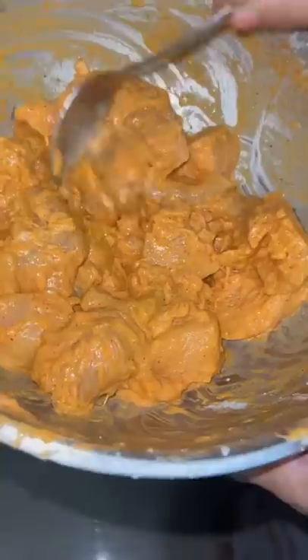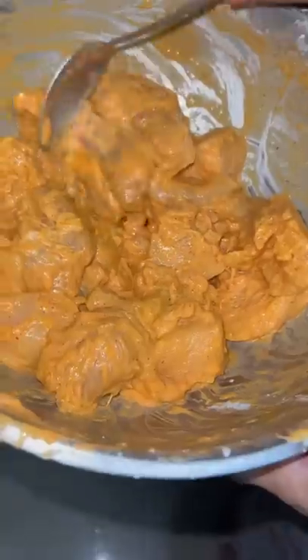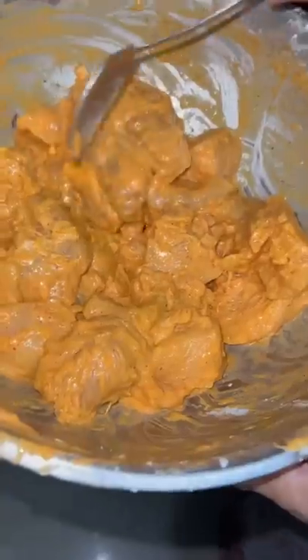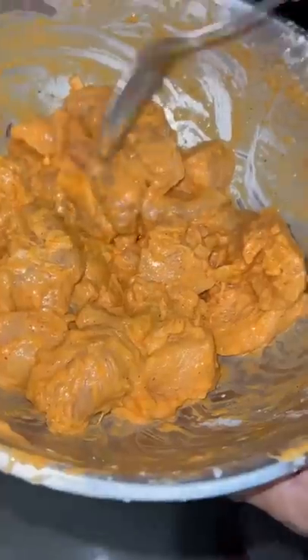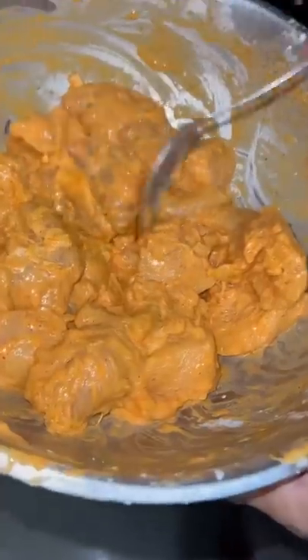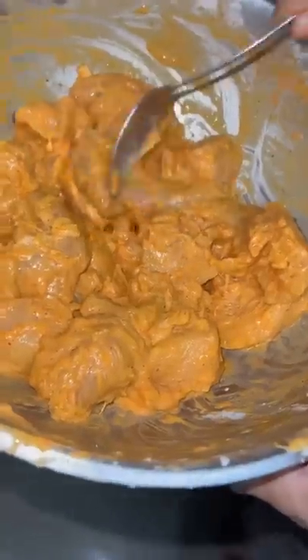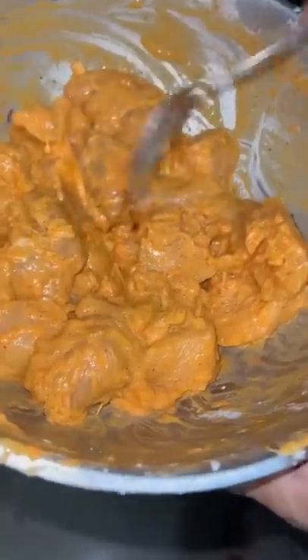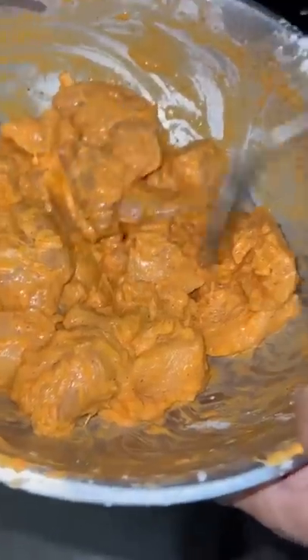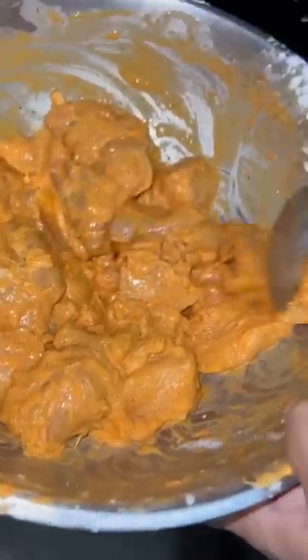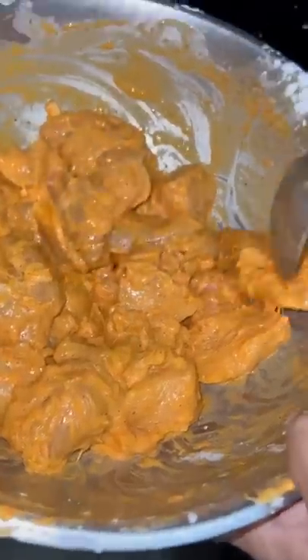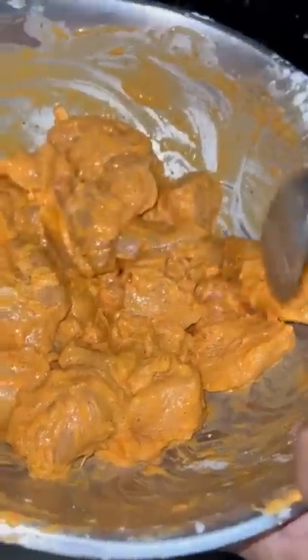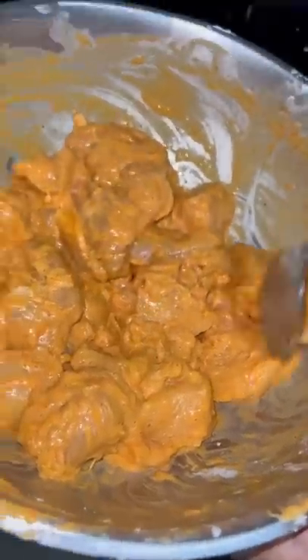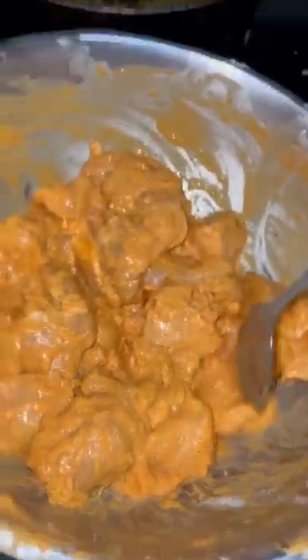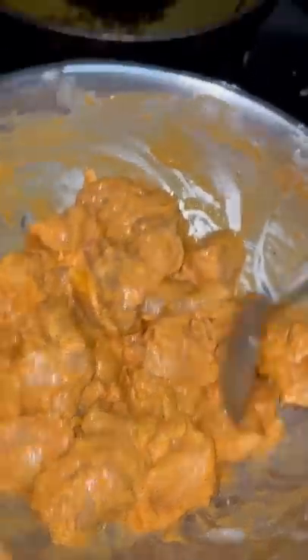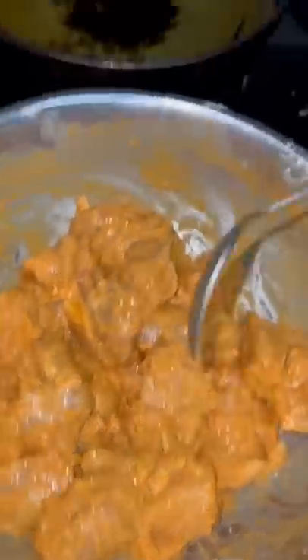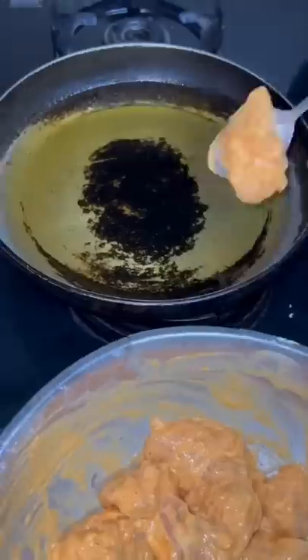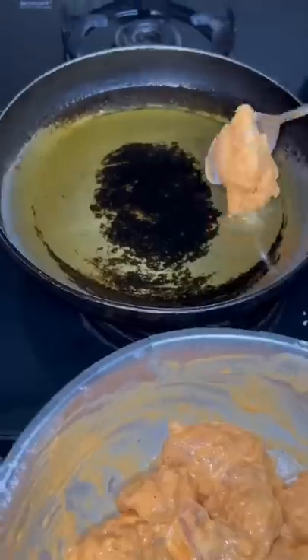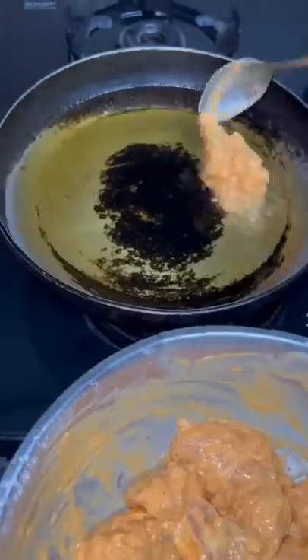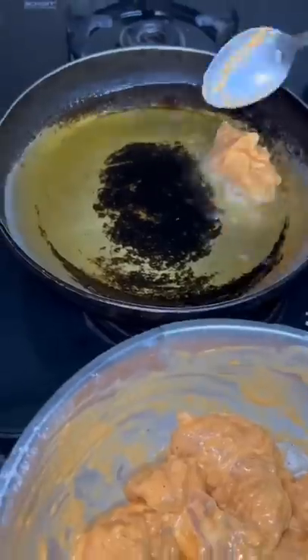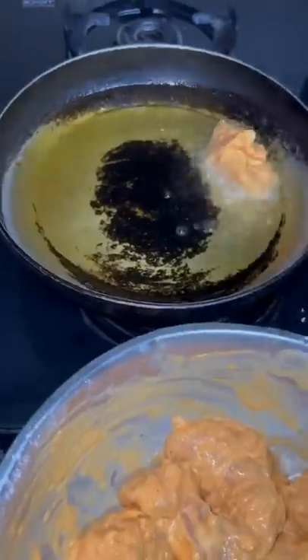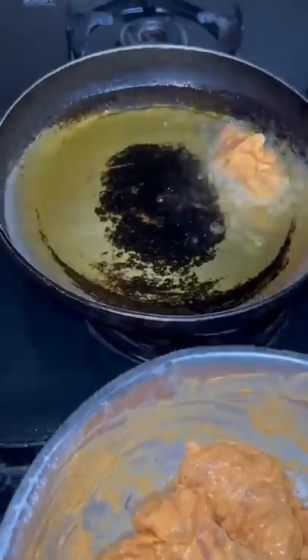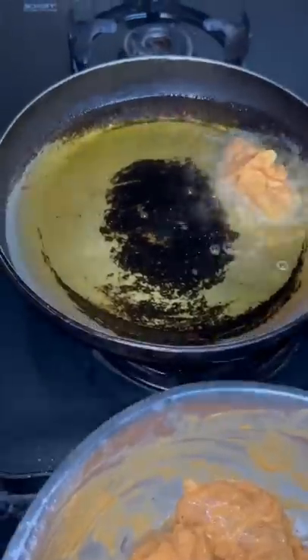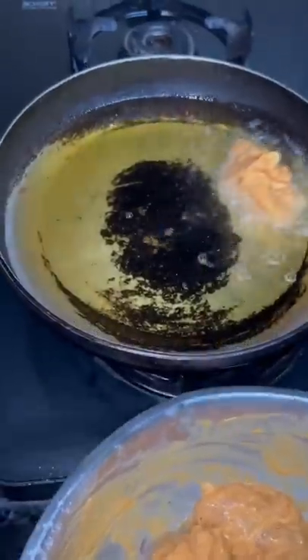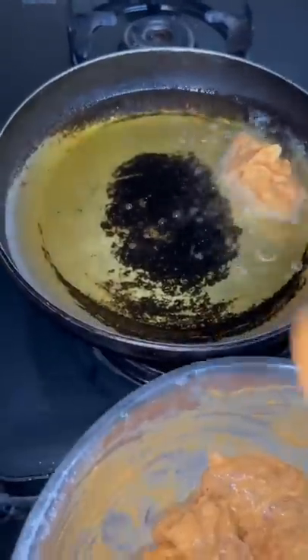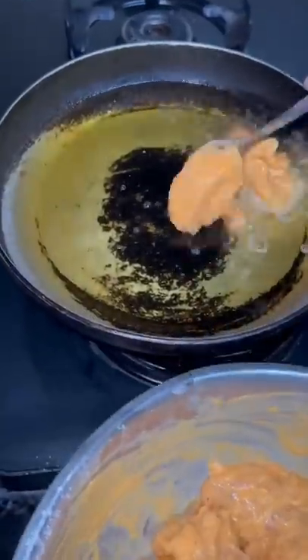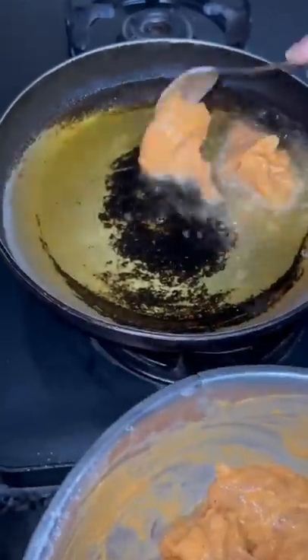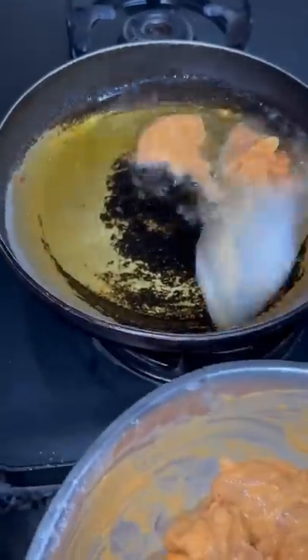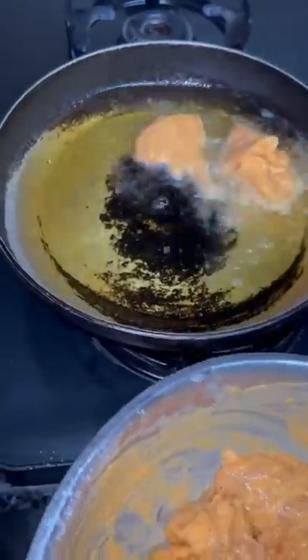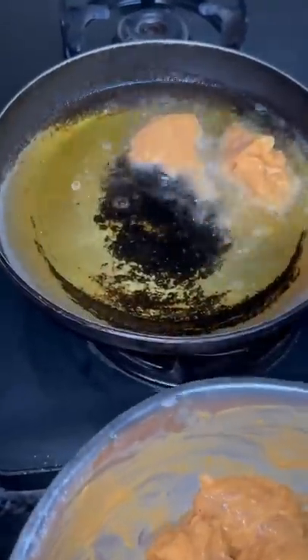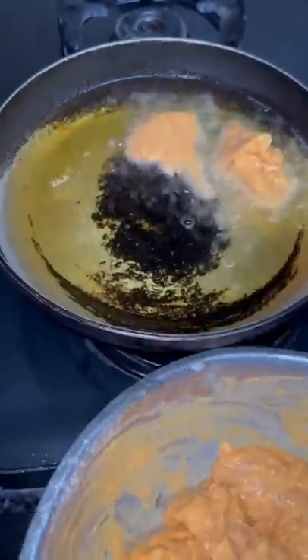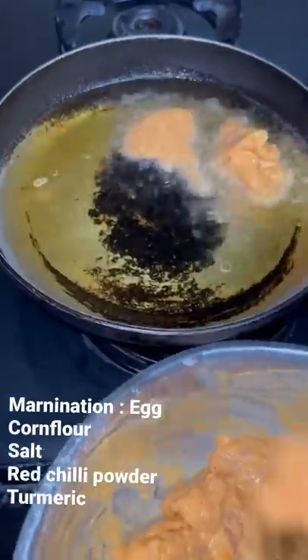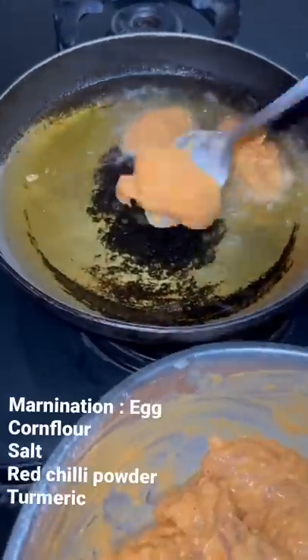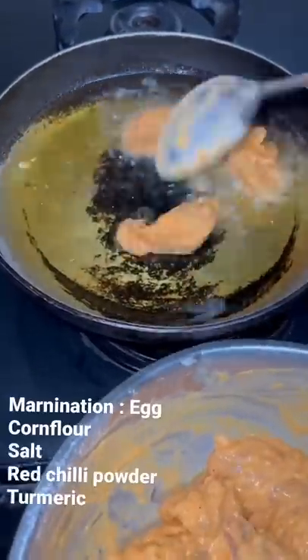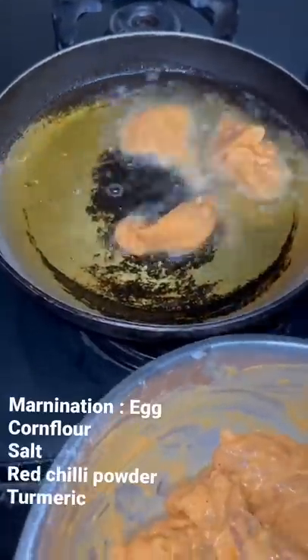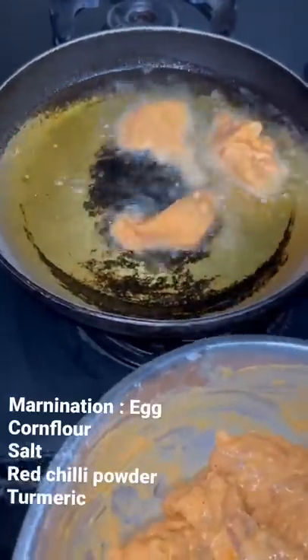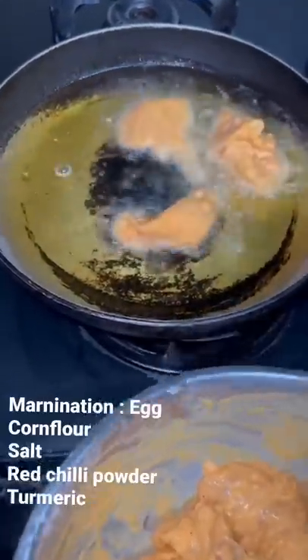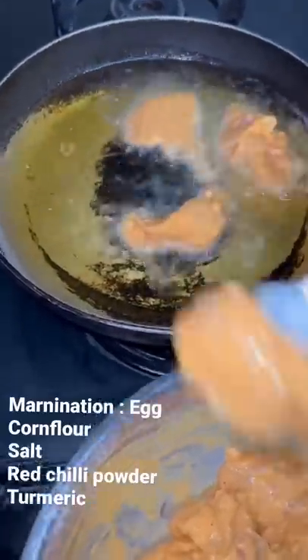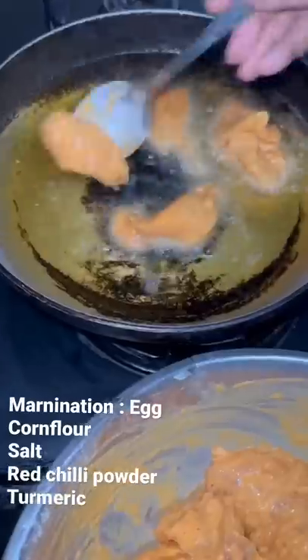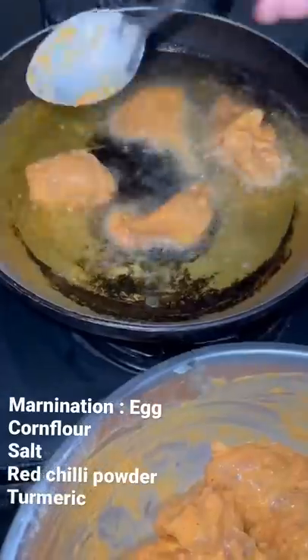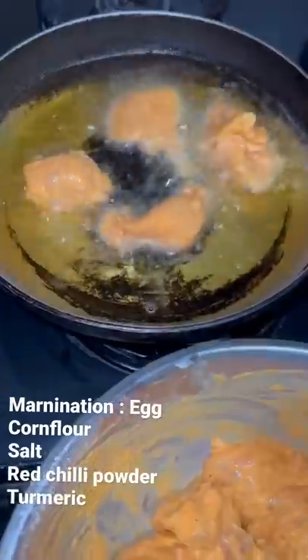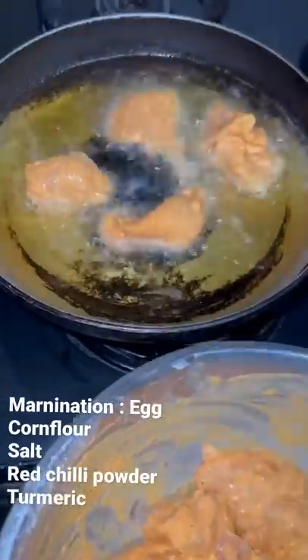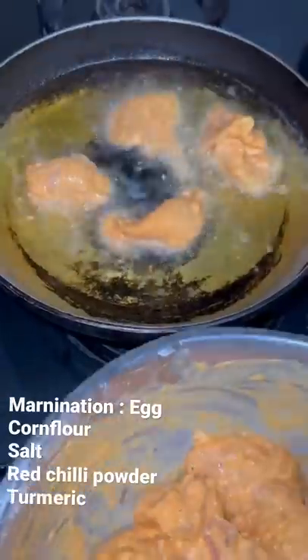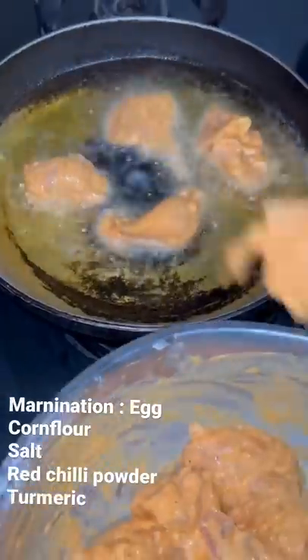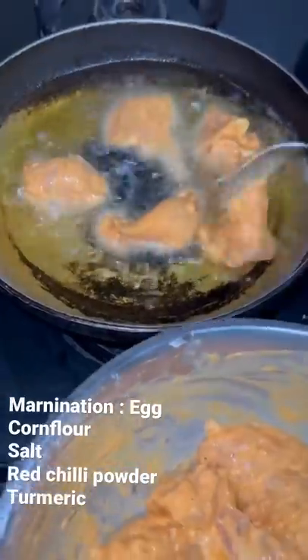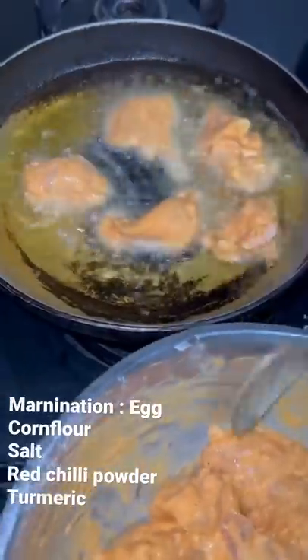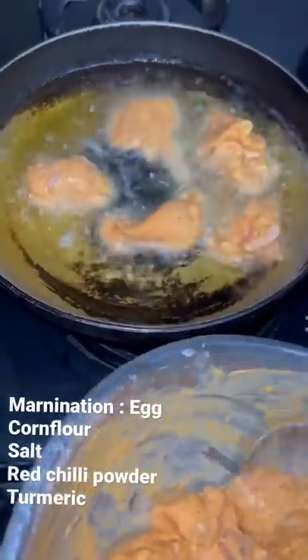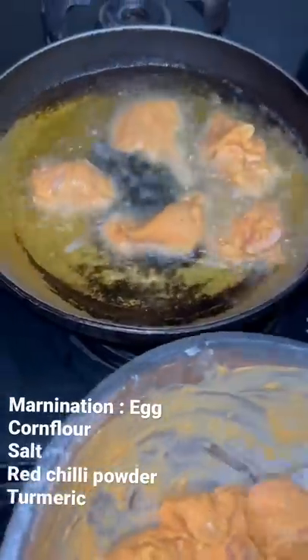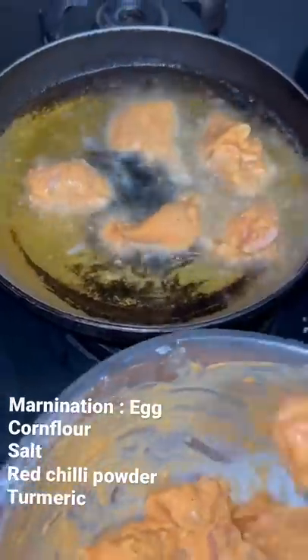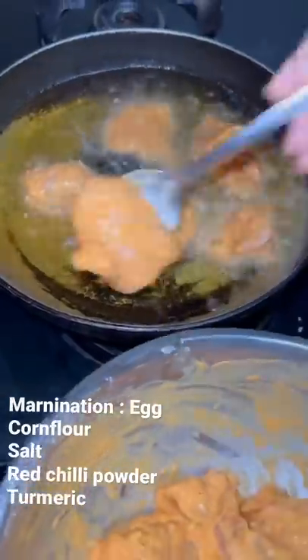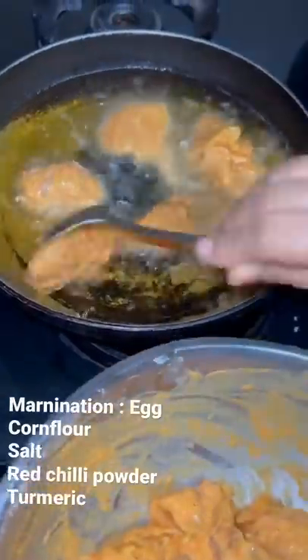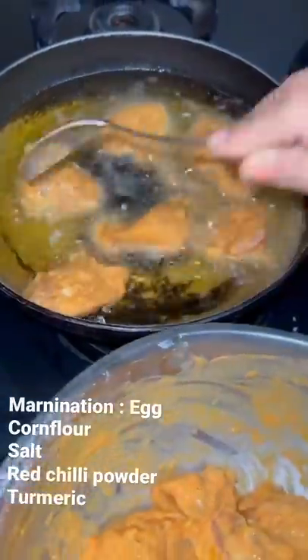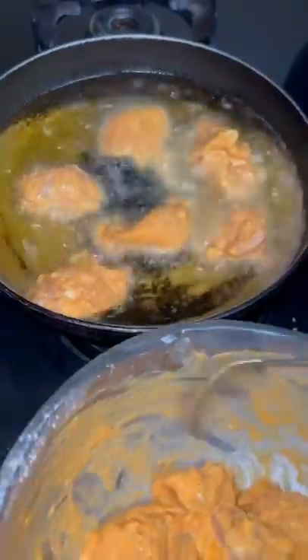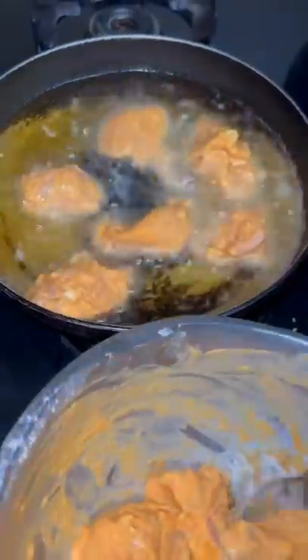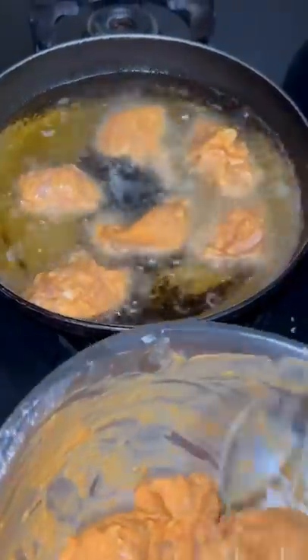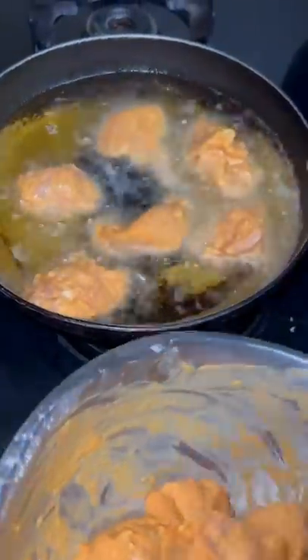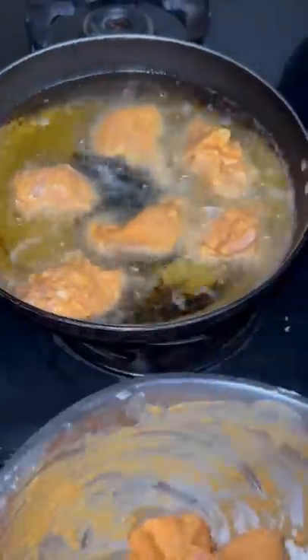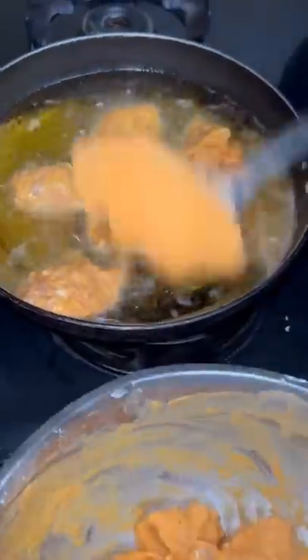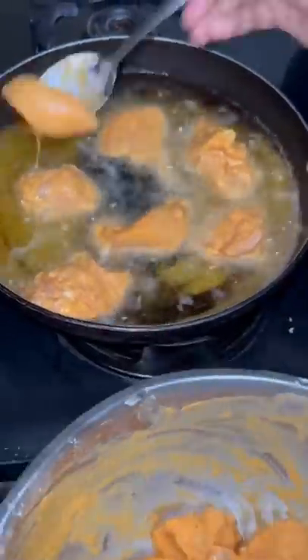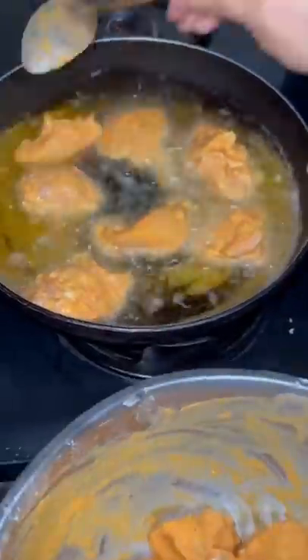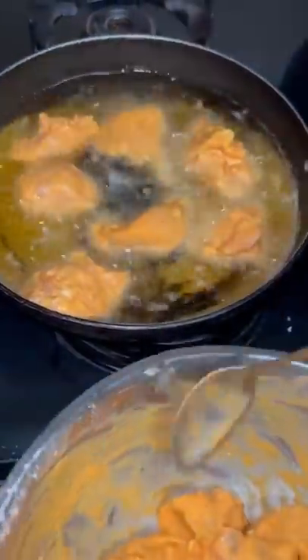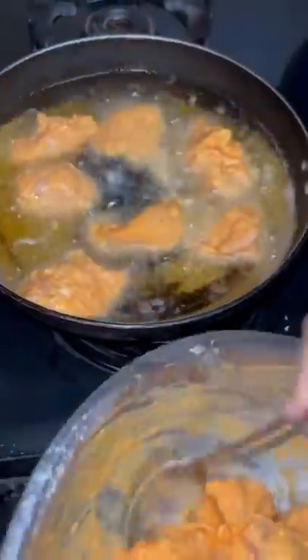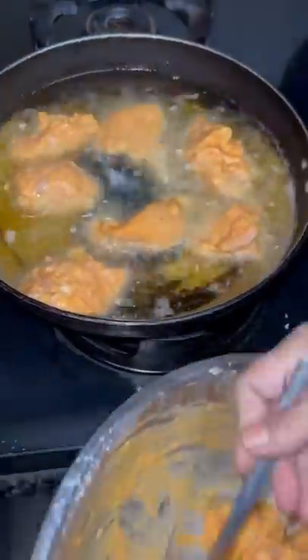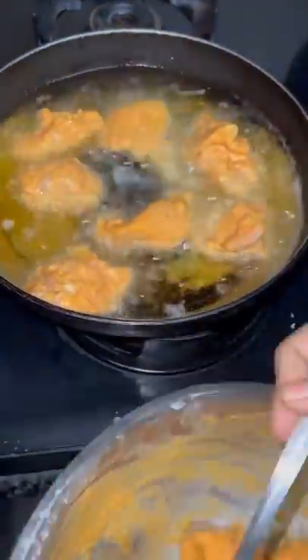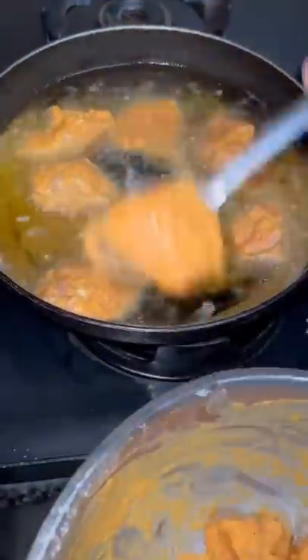Hi guys, some guests are going to come to our house, so my mom has made this chili chicken for everyone. I have thought I will share this recipe with you.